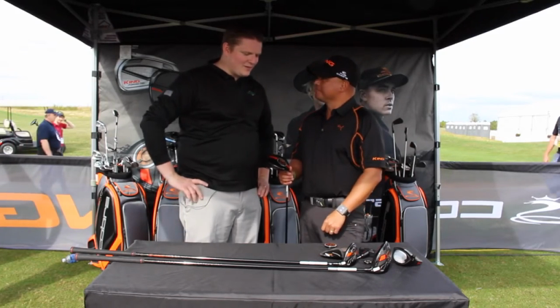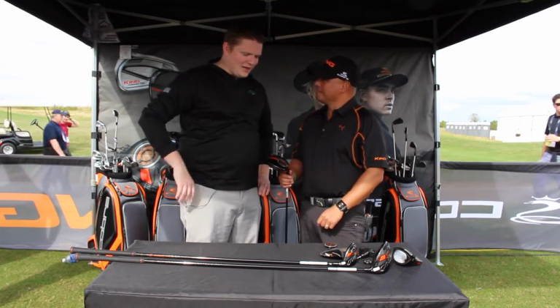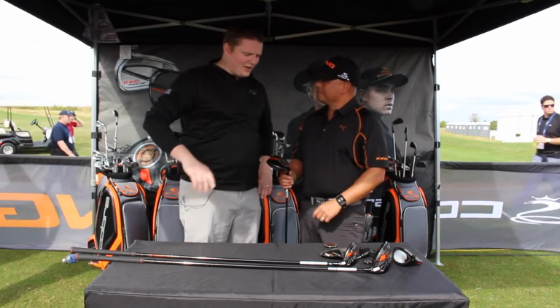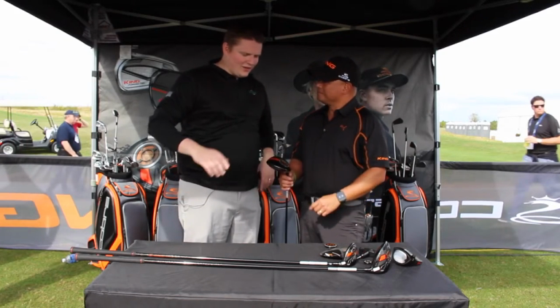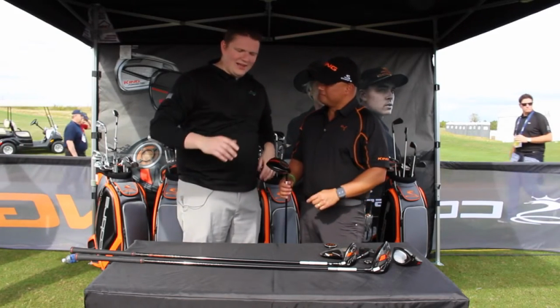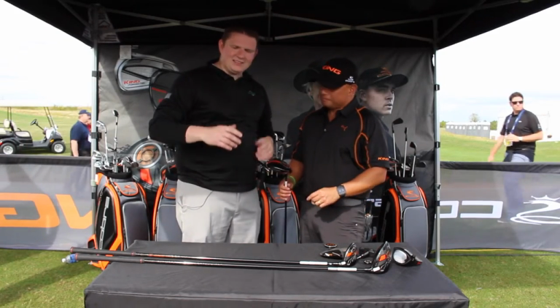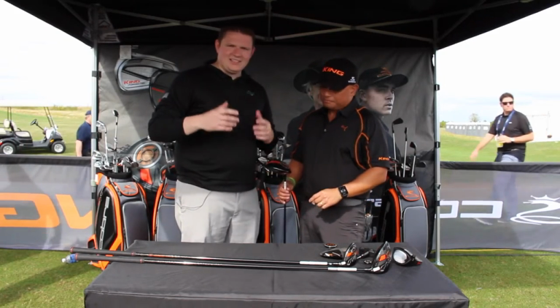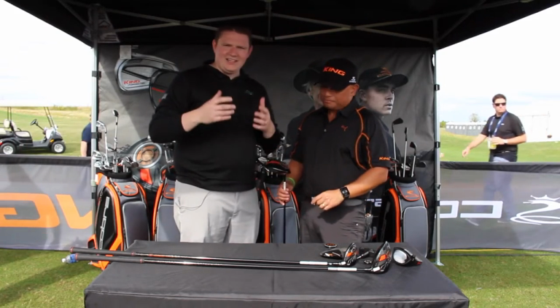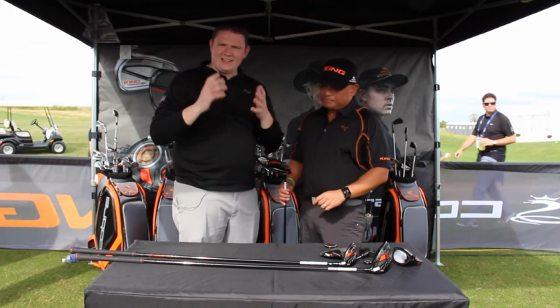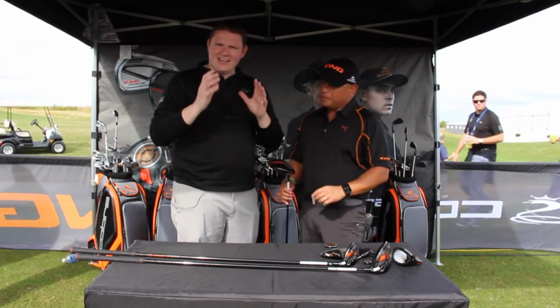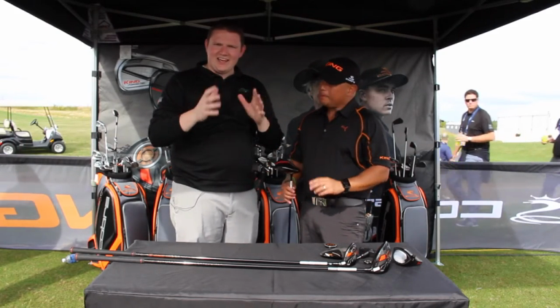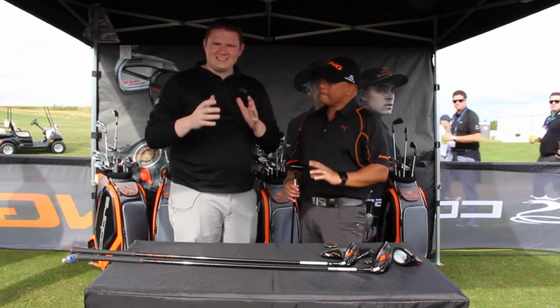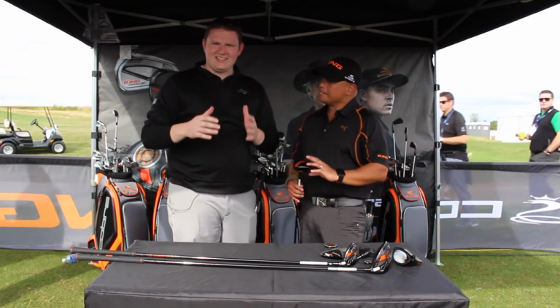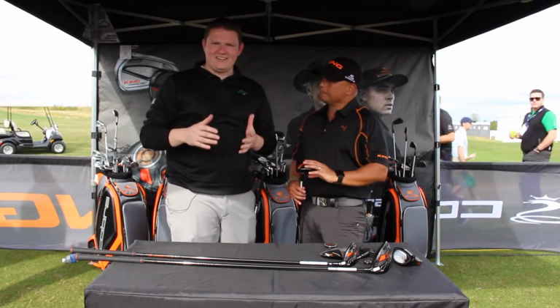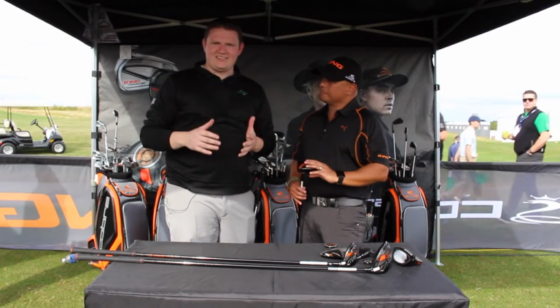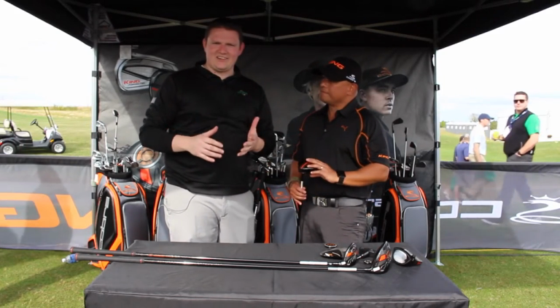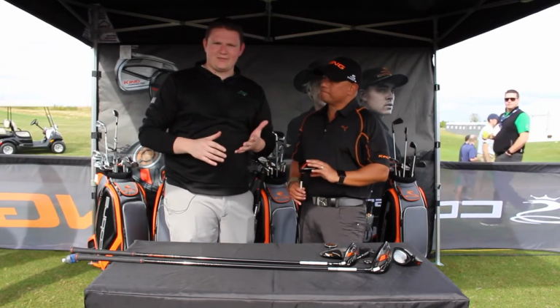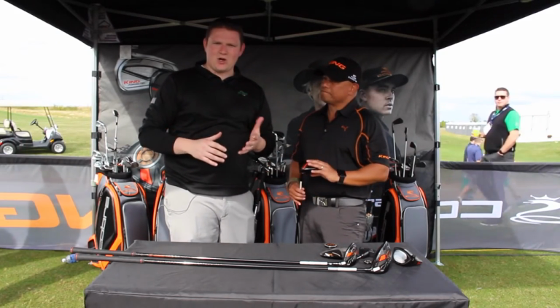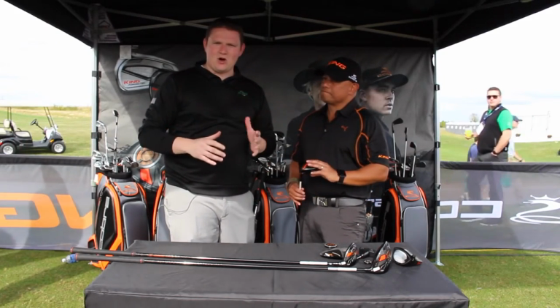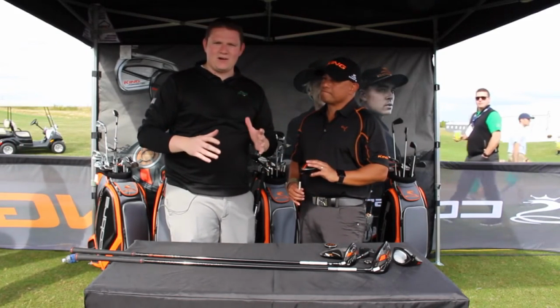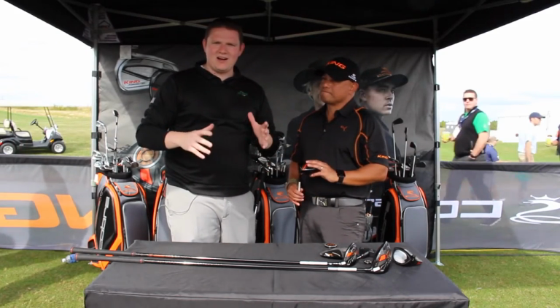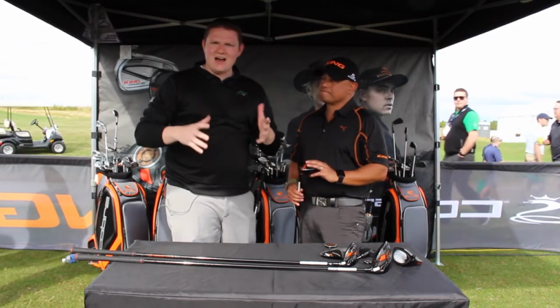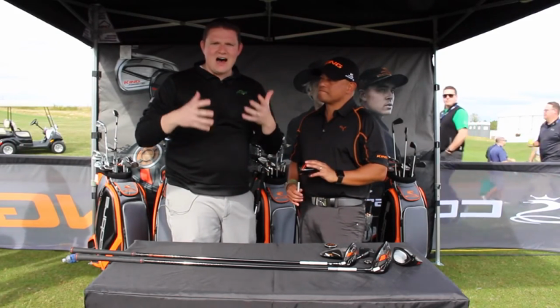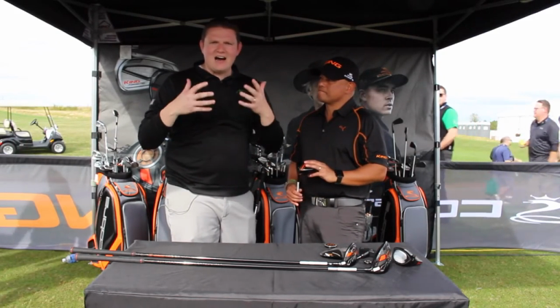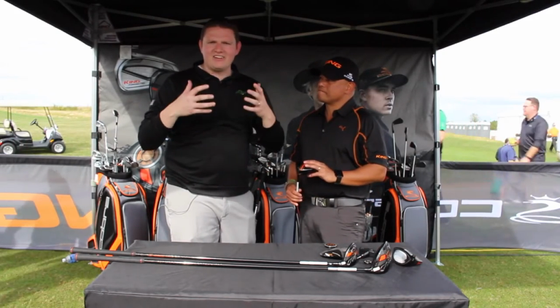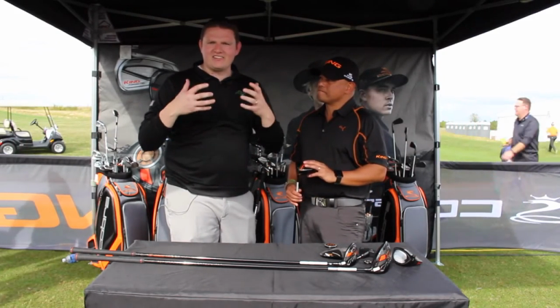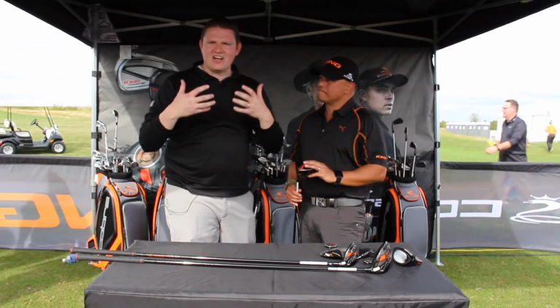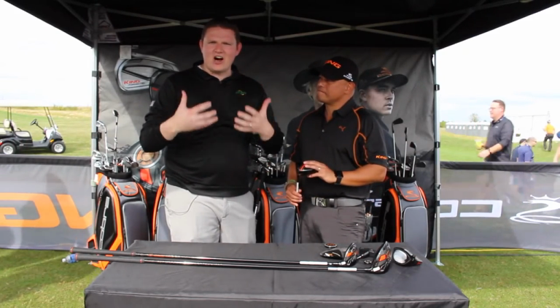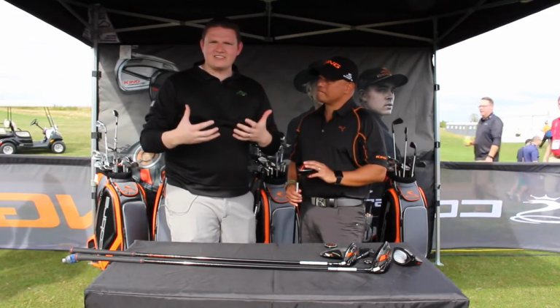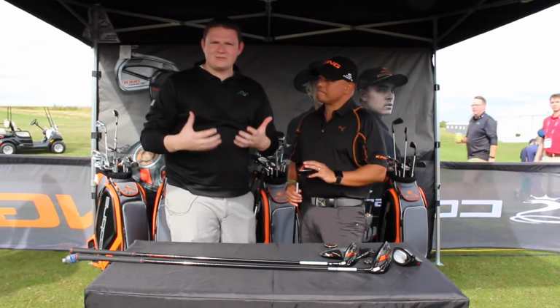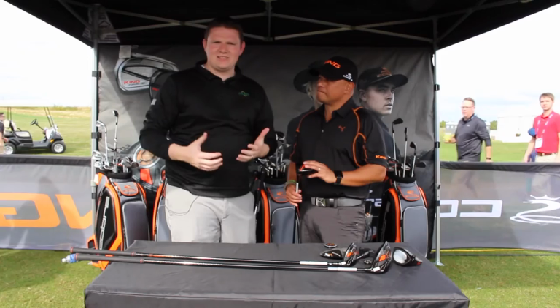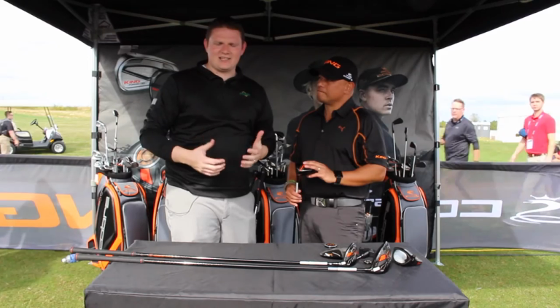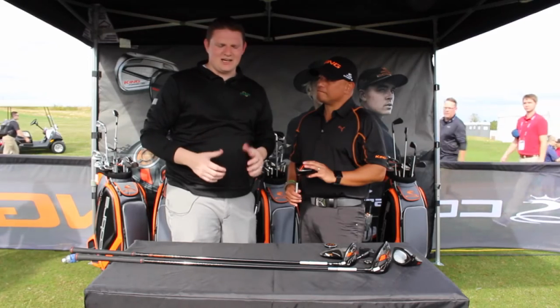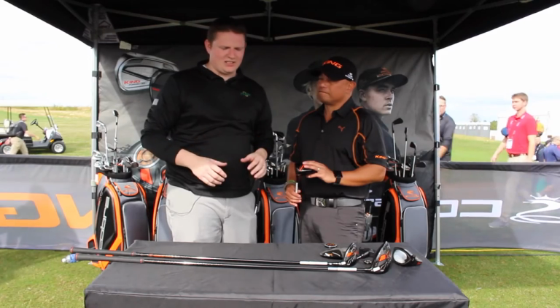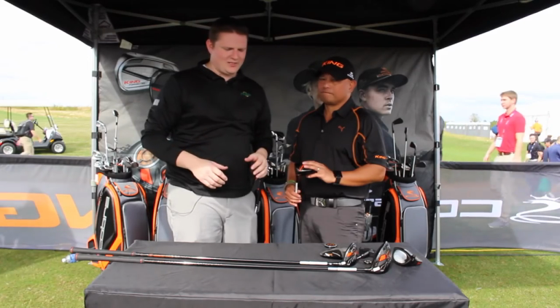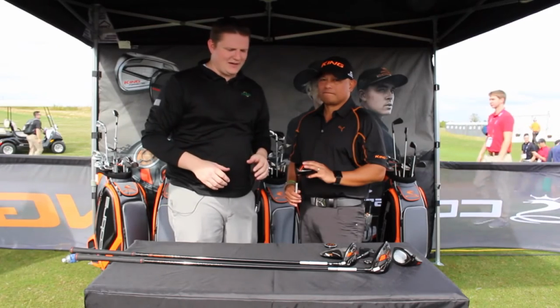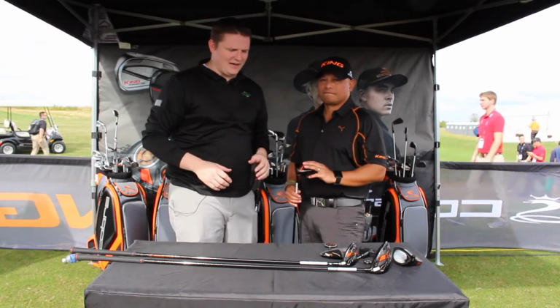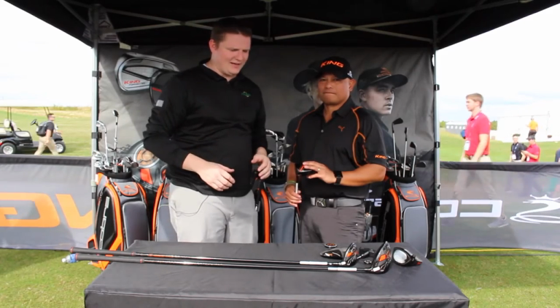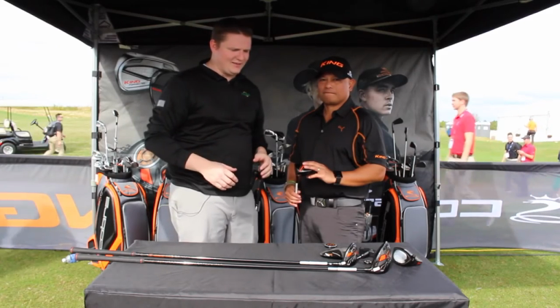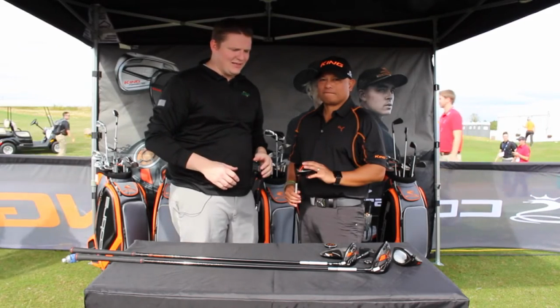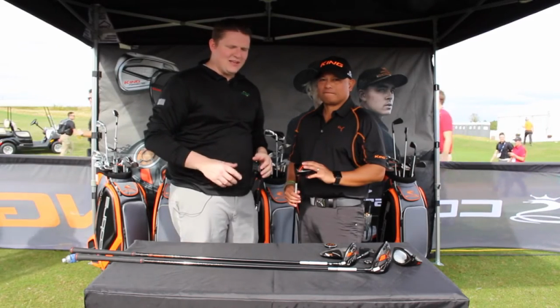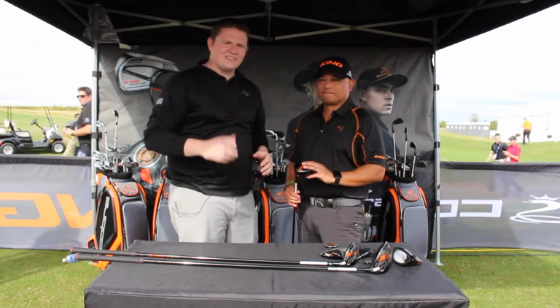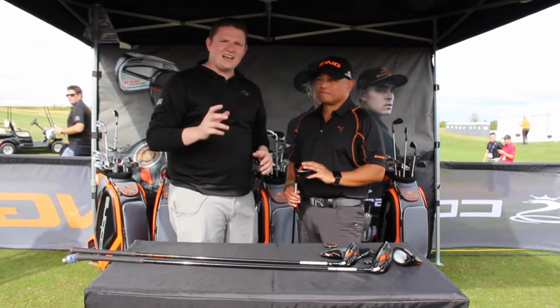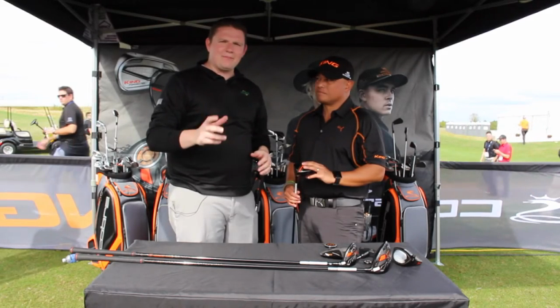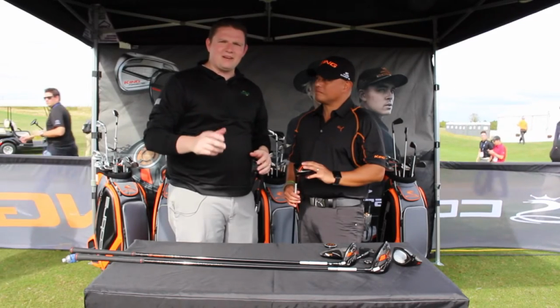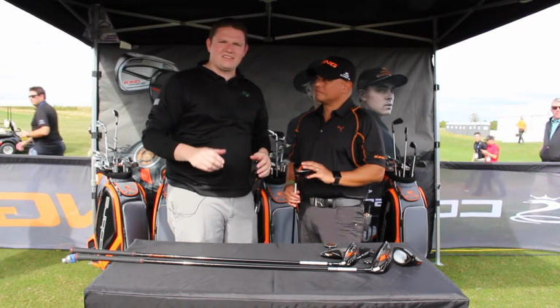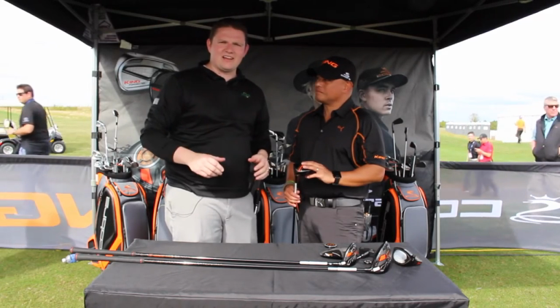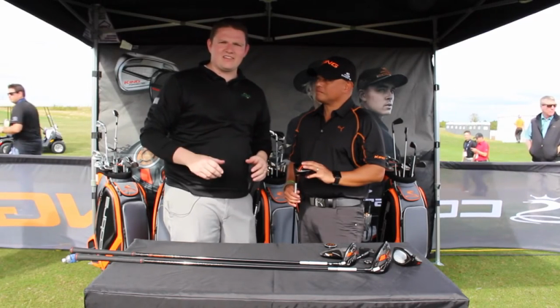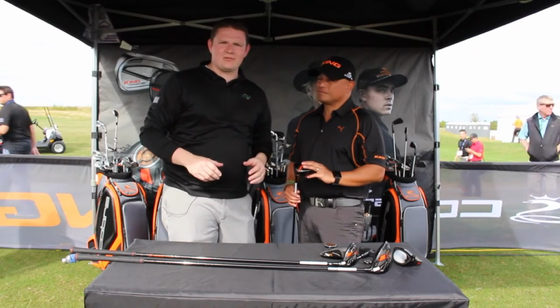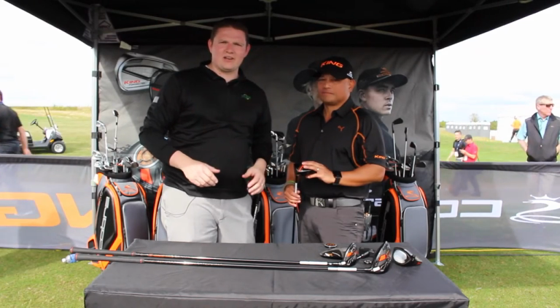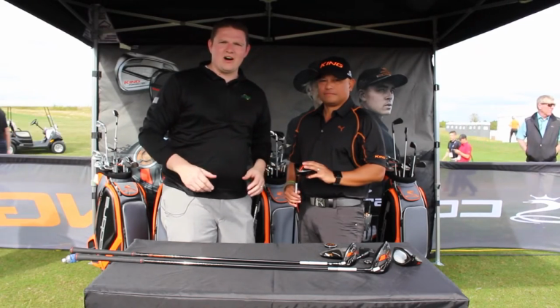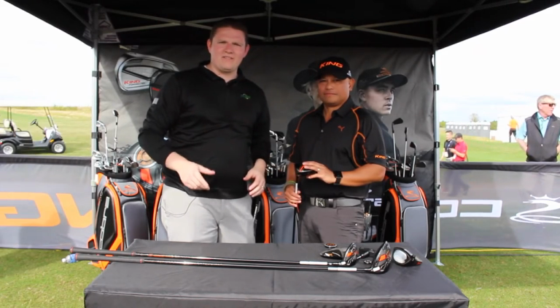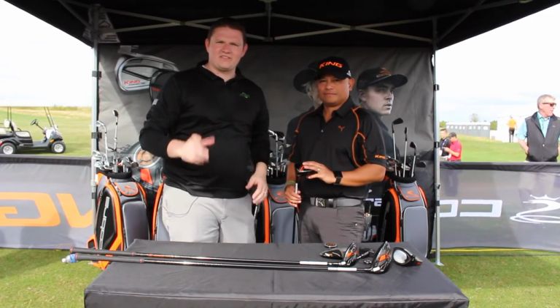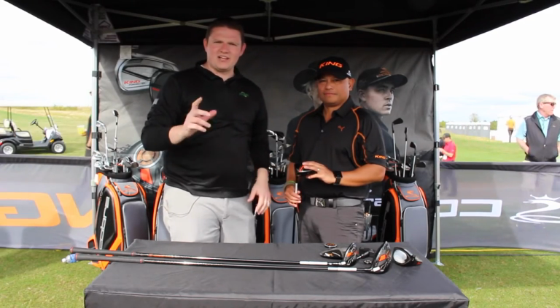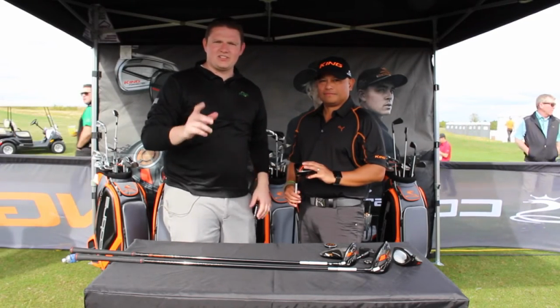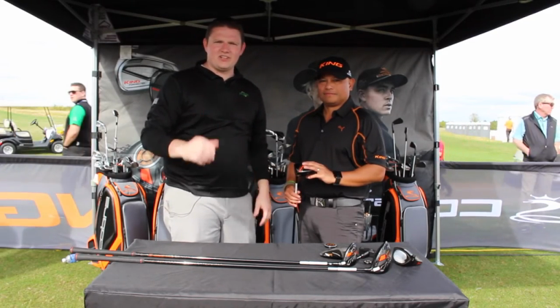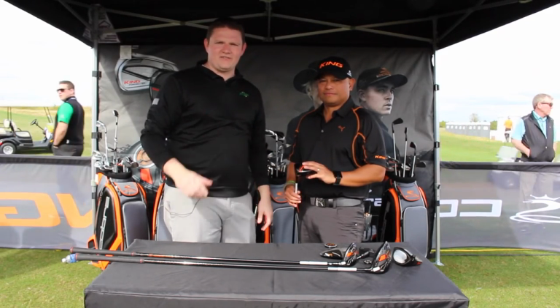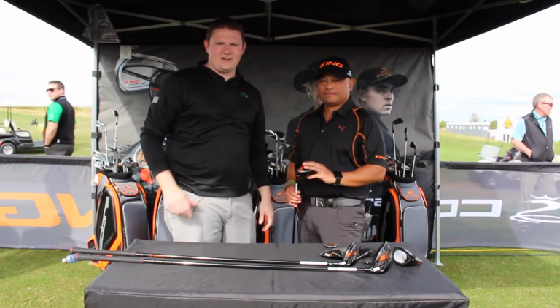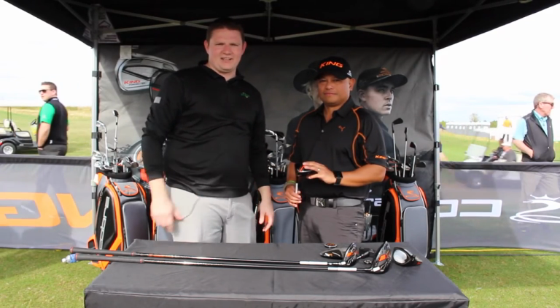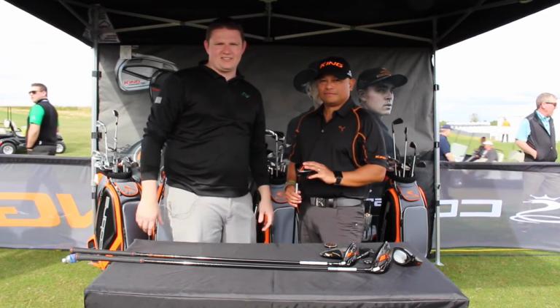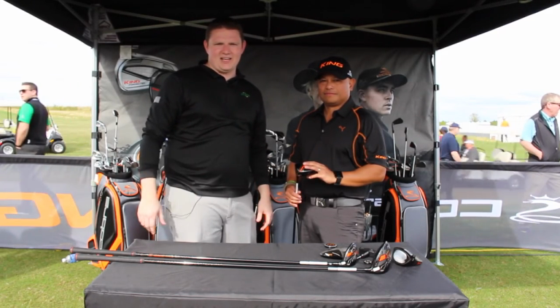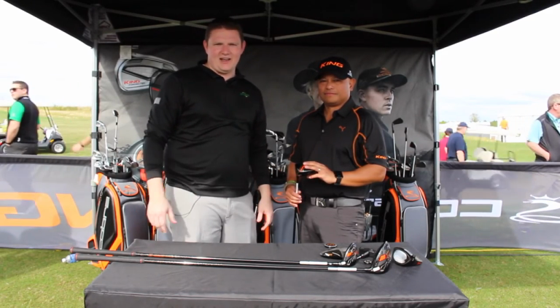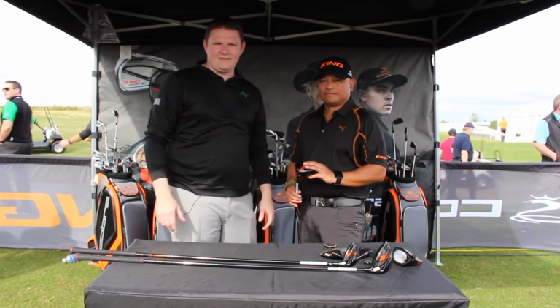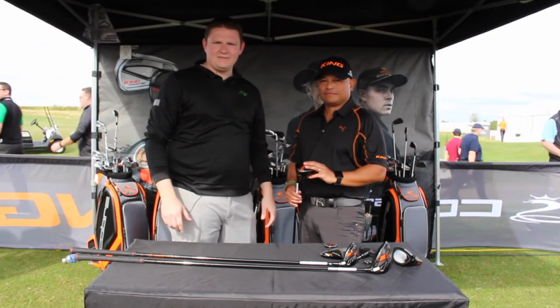Awesome. The King LTD Series from Cobra — obviously awesome technology behind it. Stop into Second Swing Golf and schedule your fitting today.